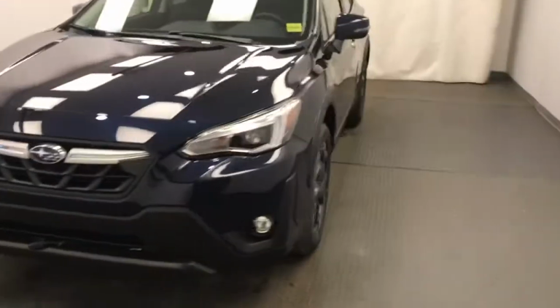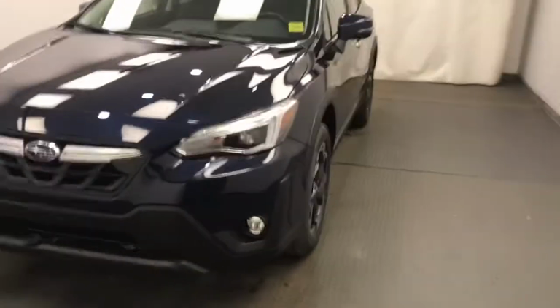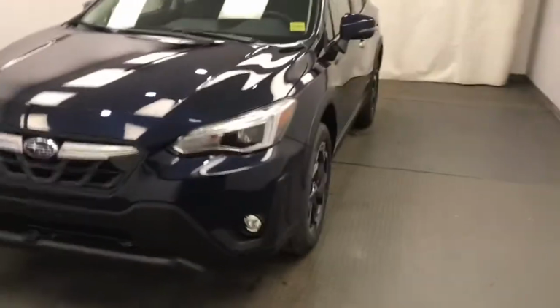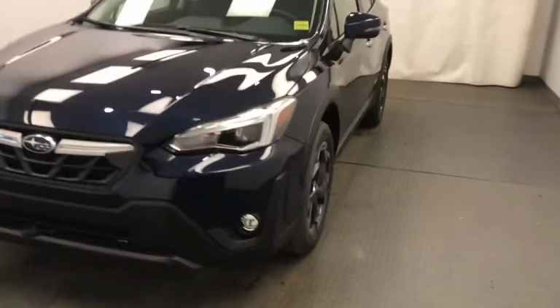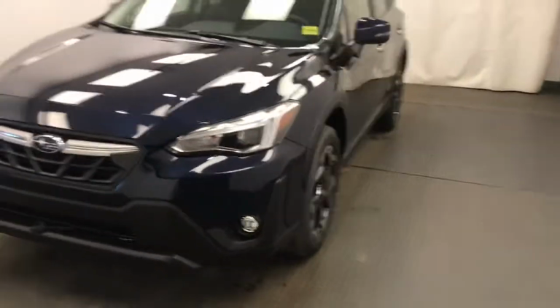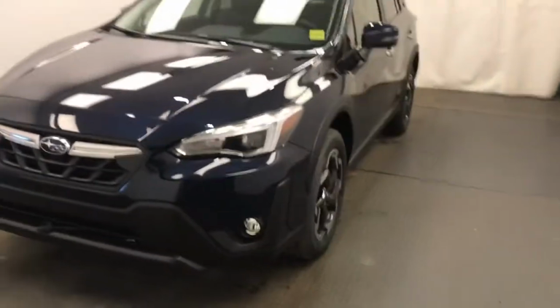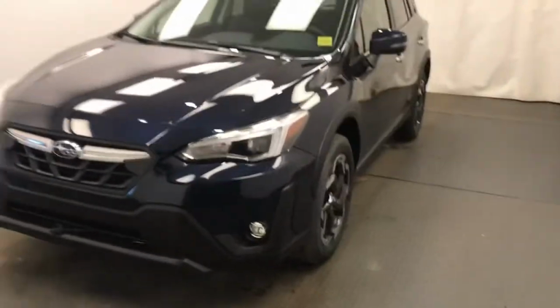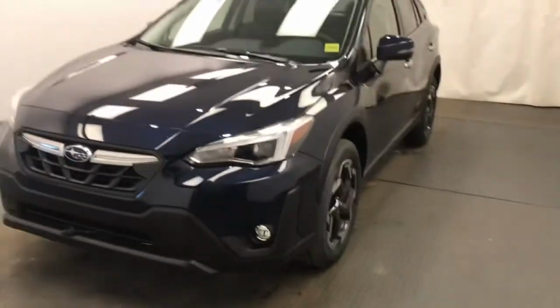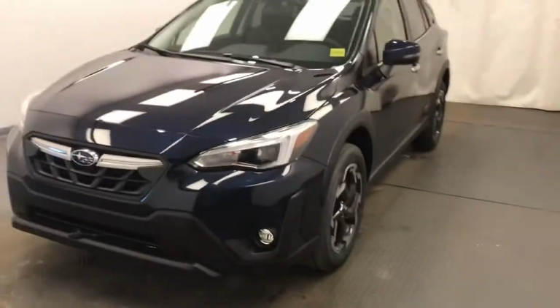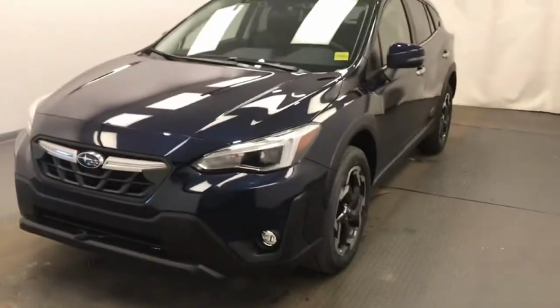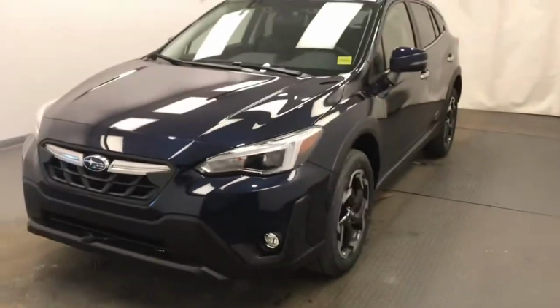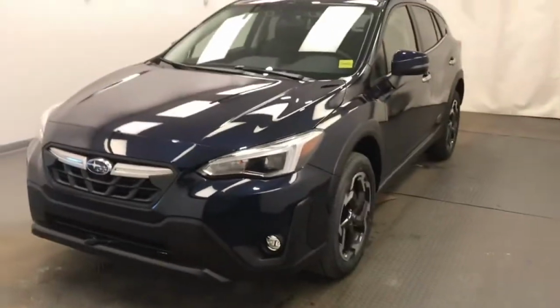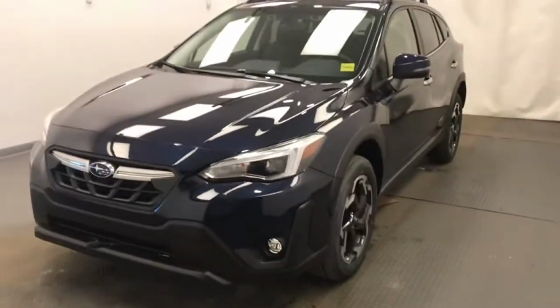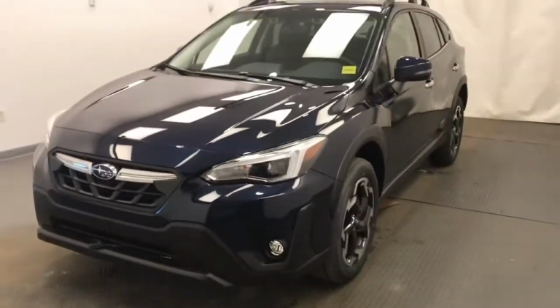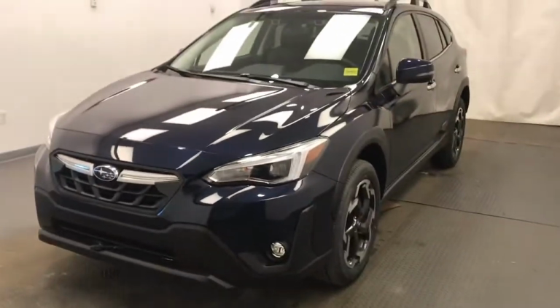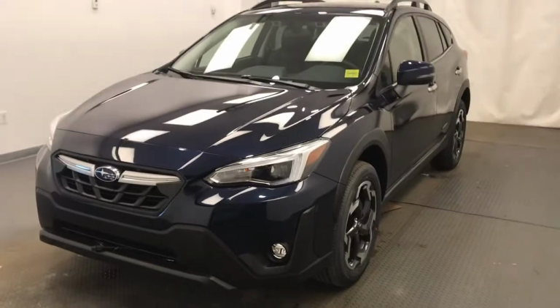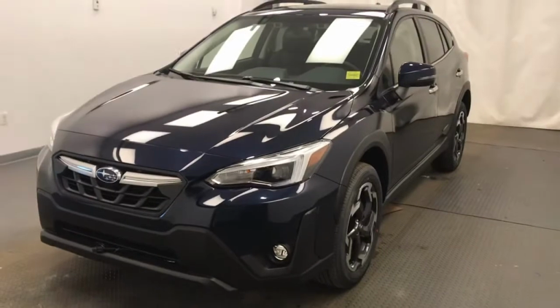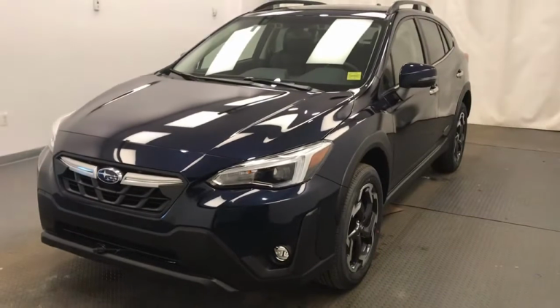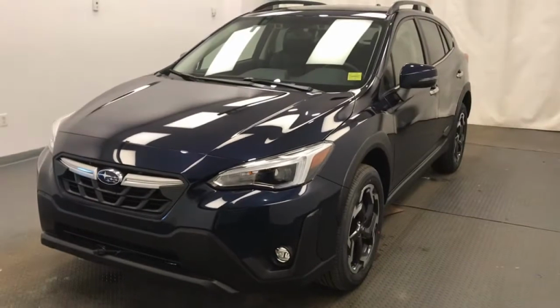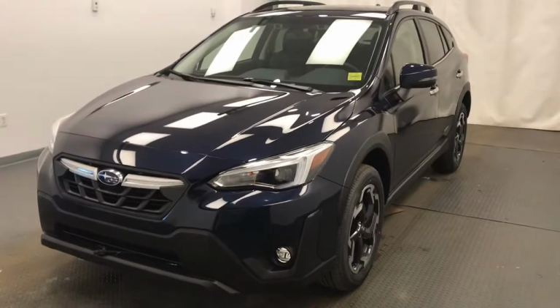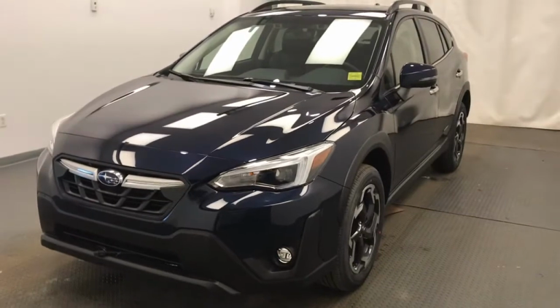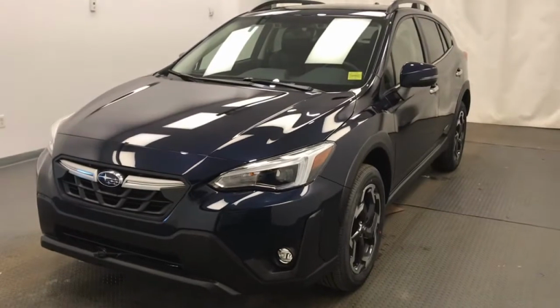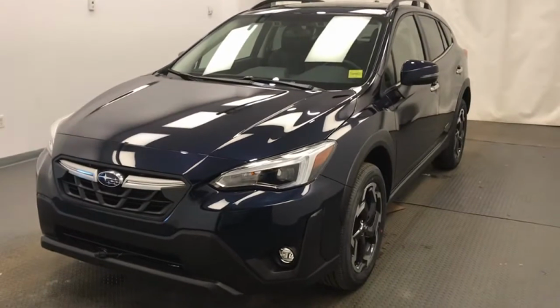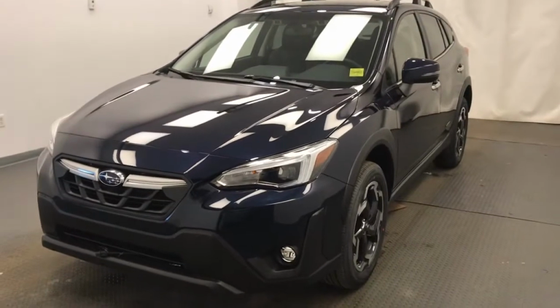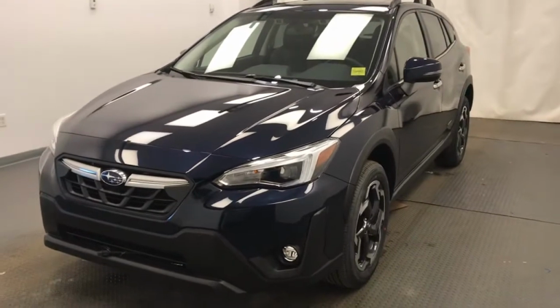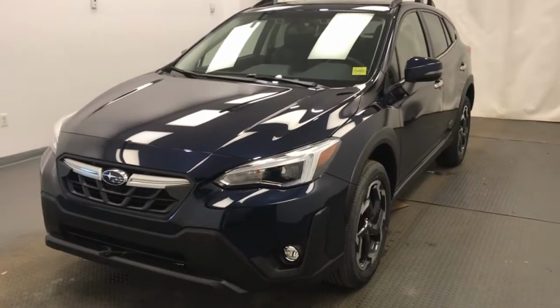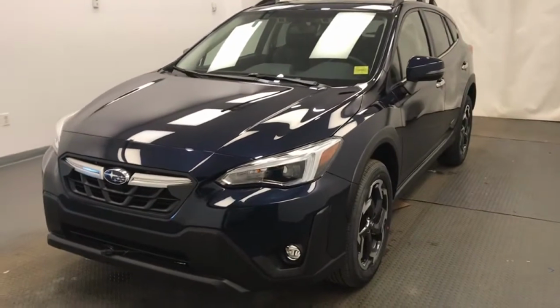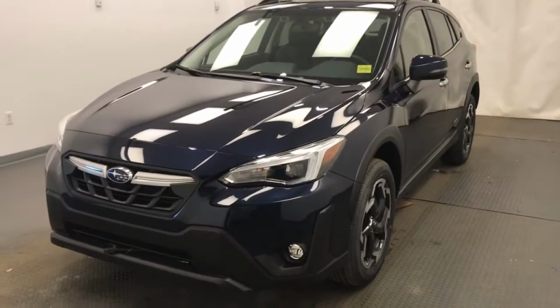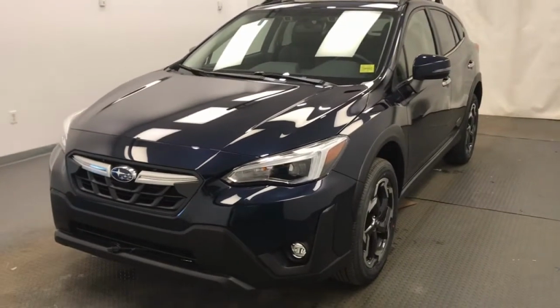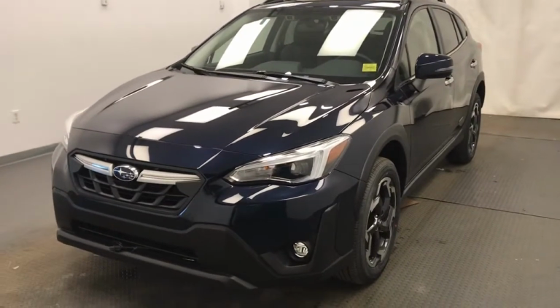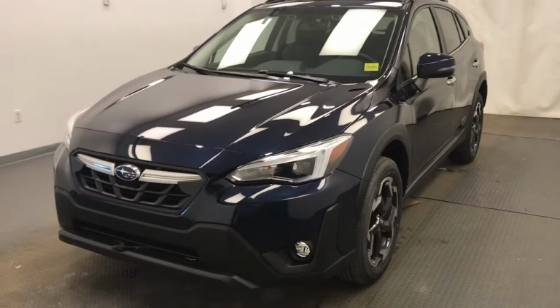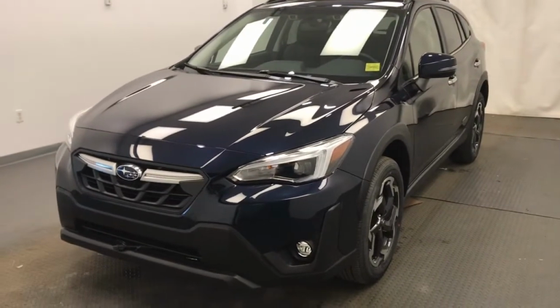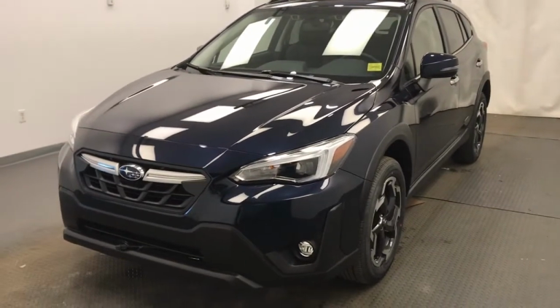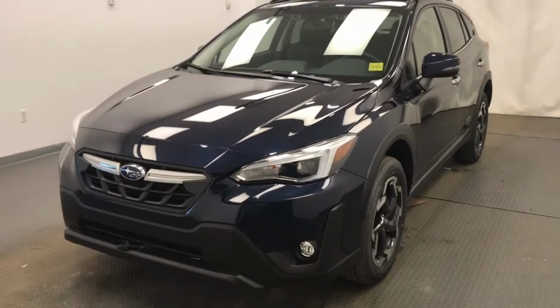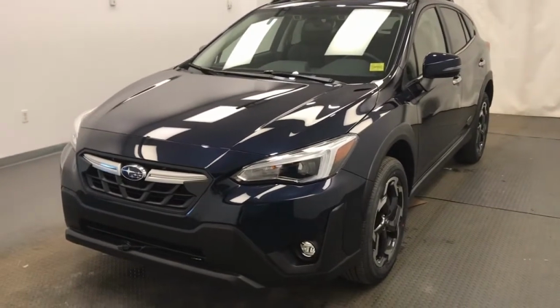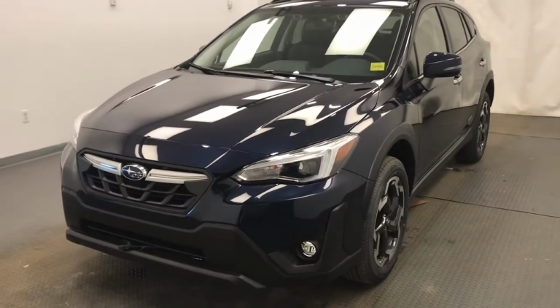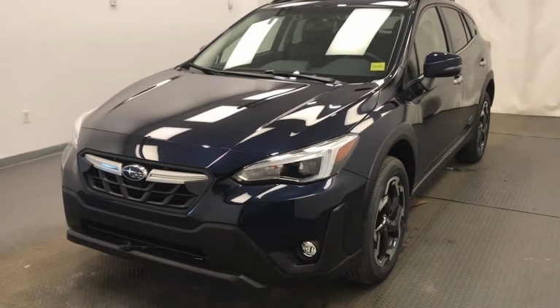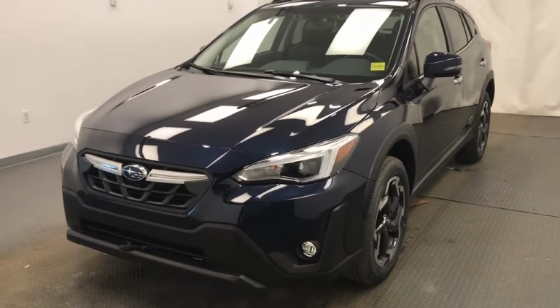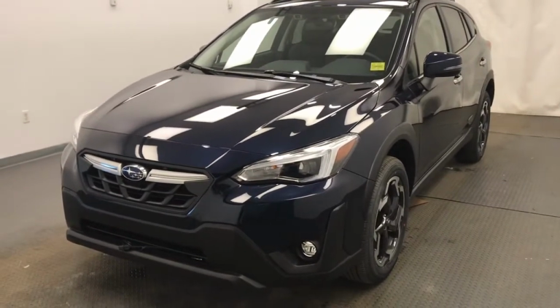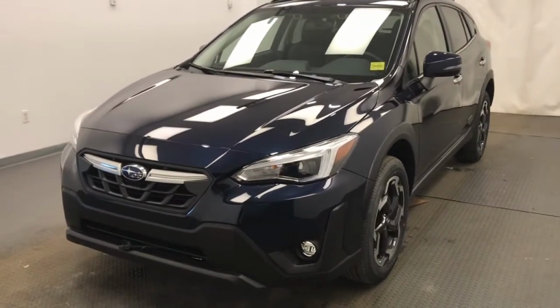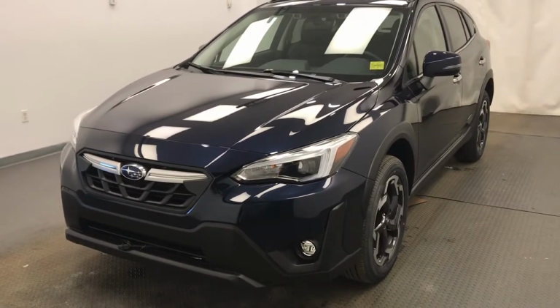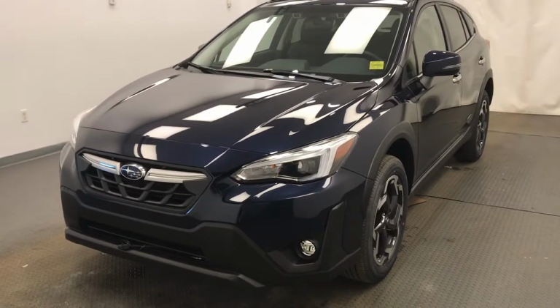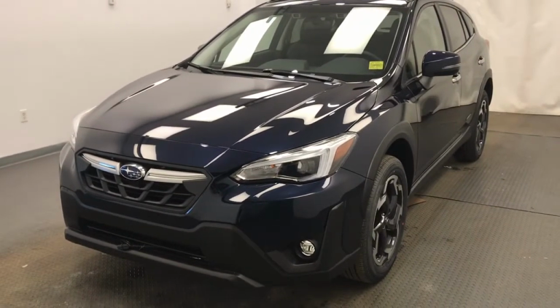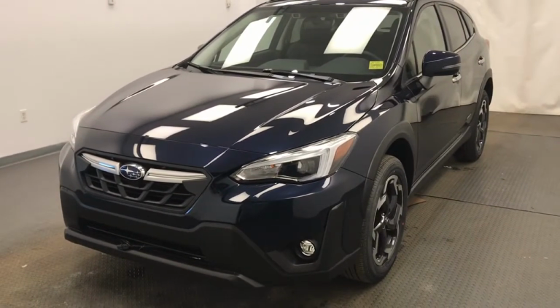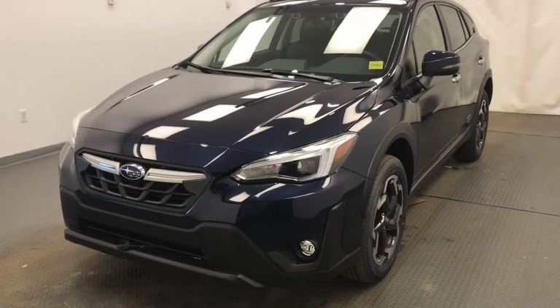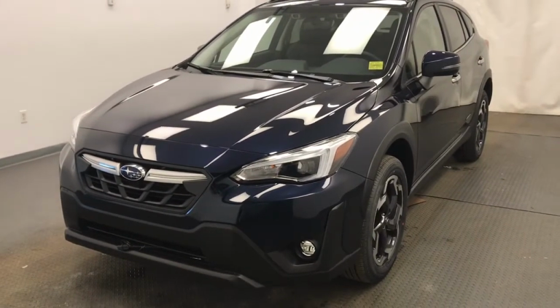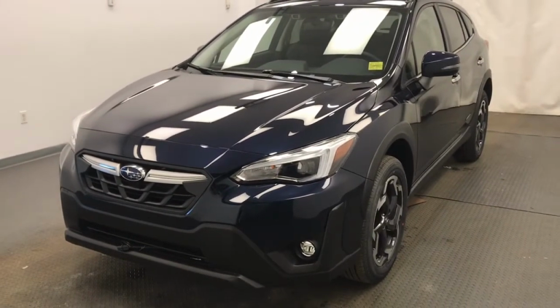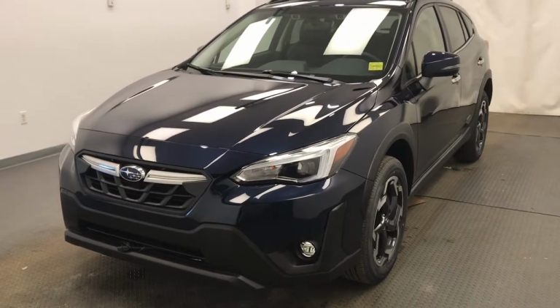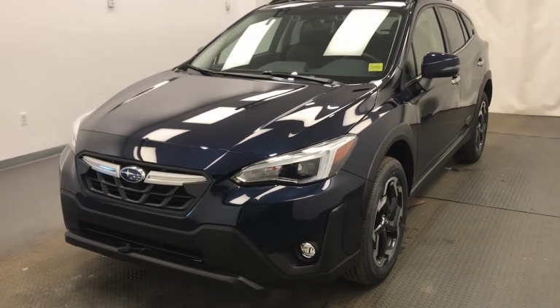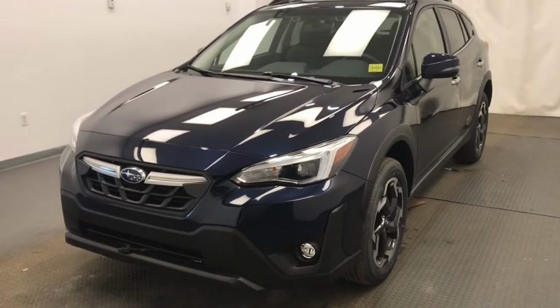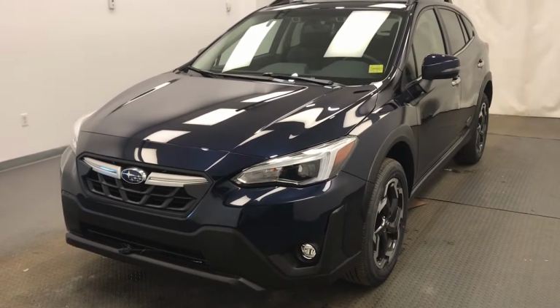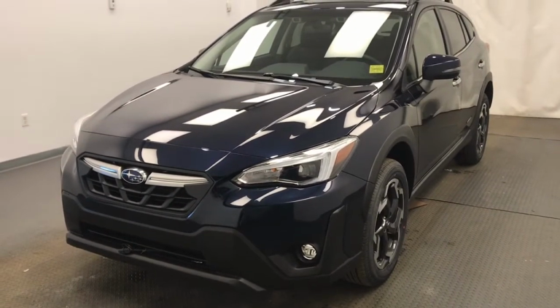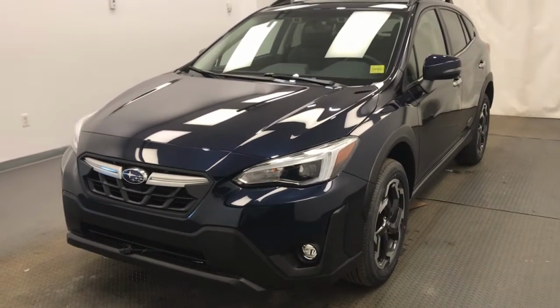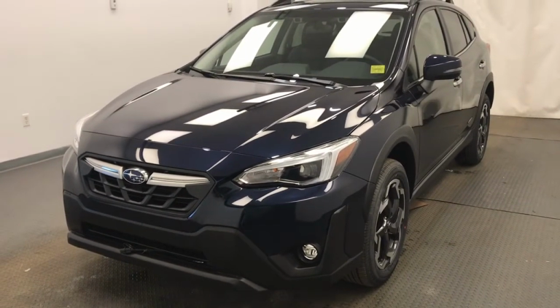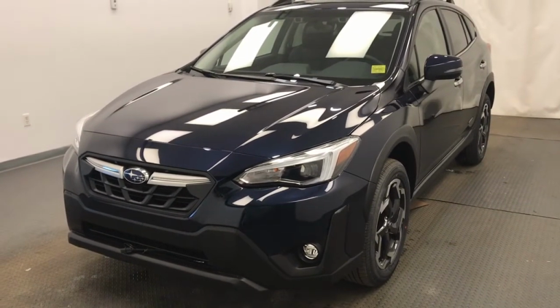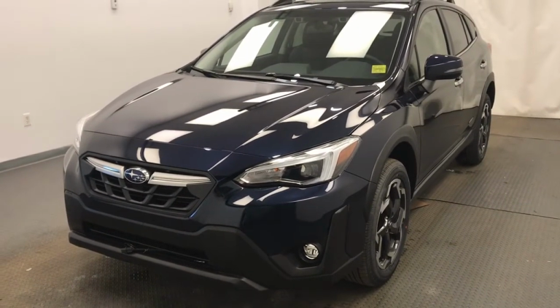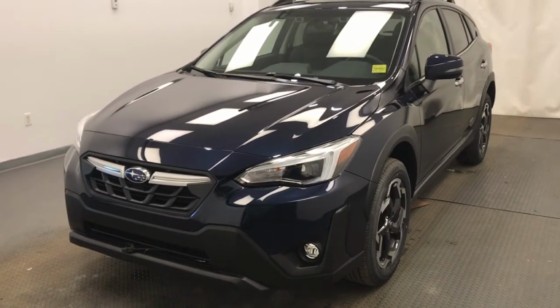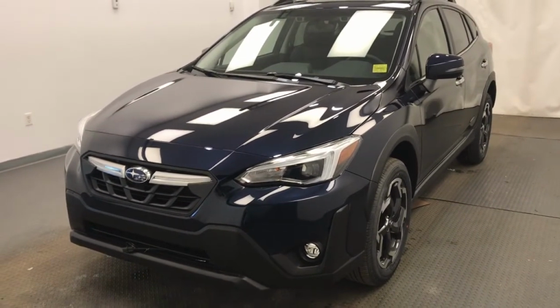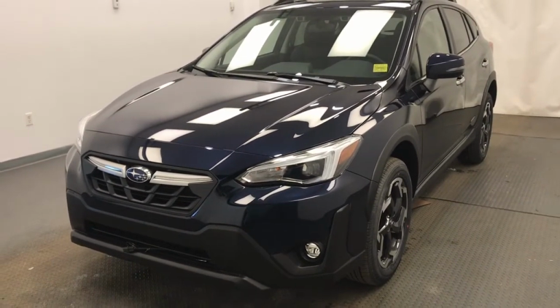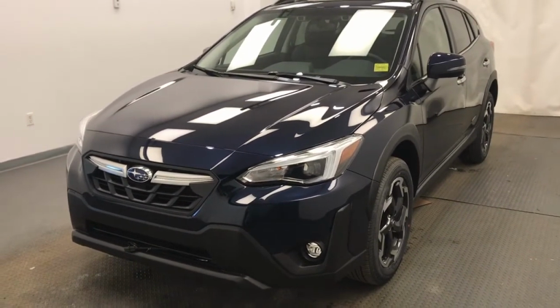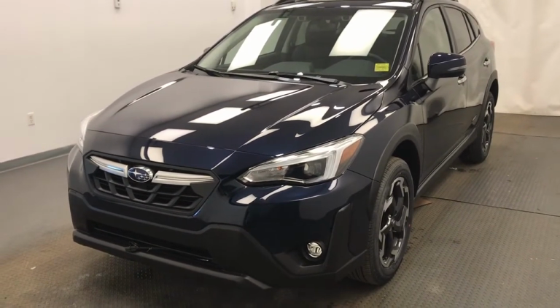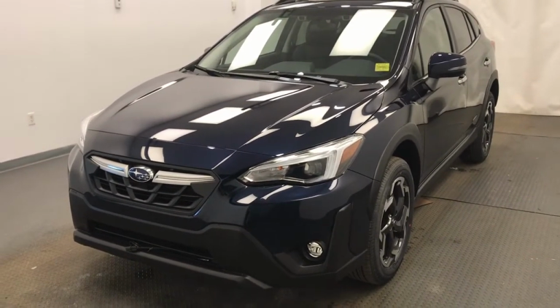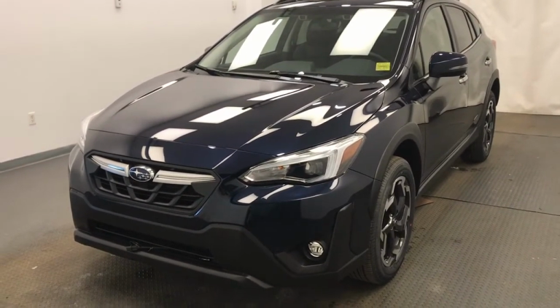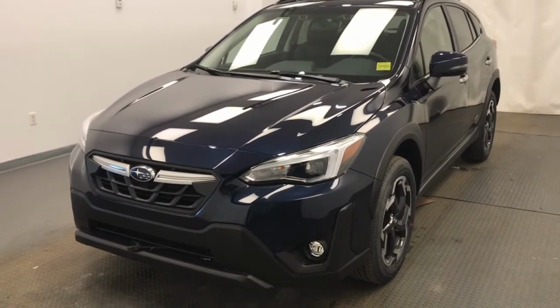Once again, stock number 224133. 2021 Subaru Crosstrek Limited in dark blue.